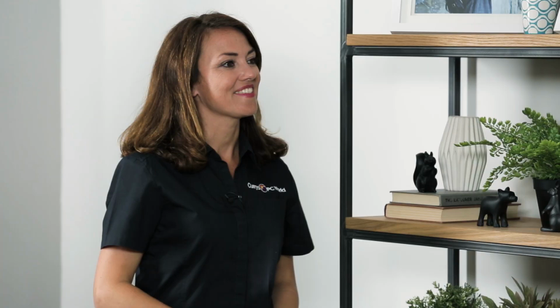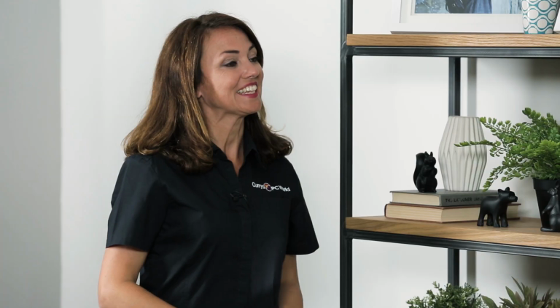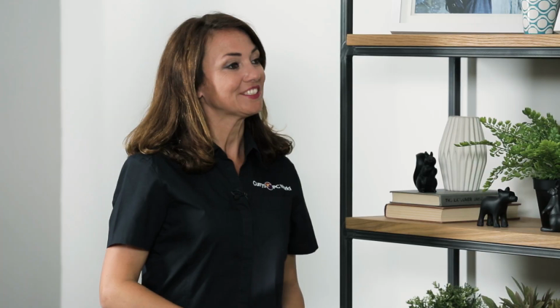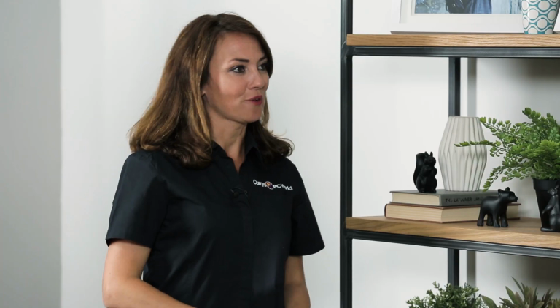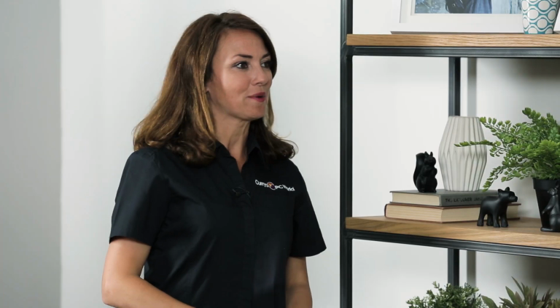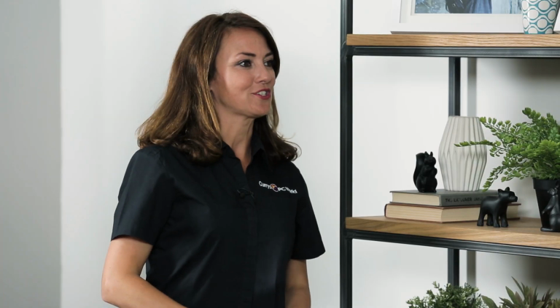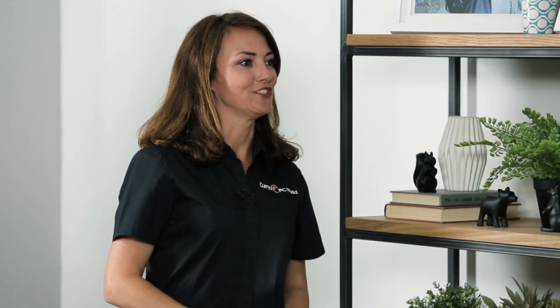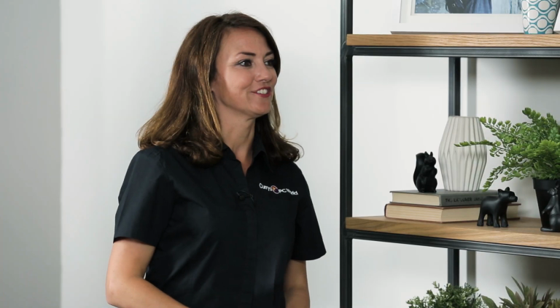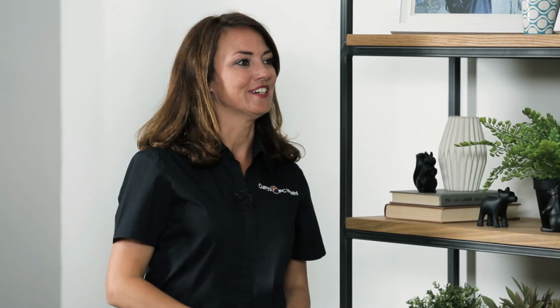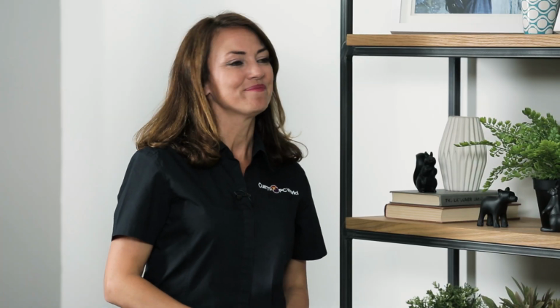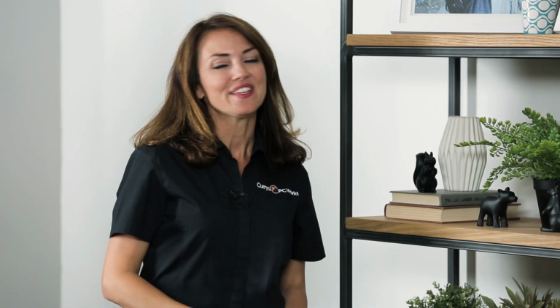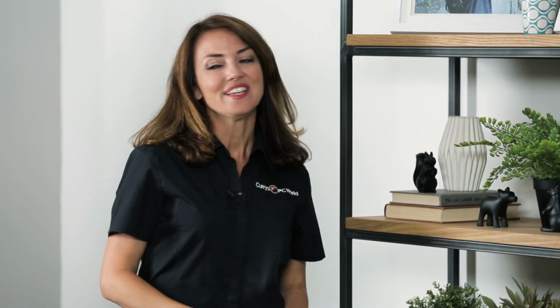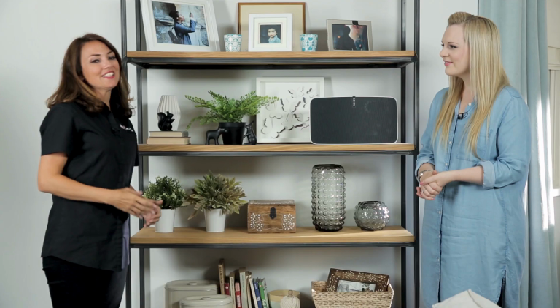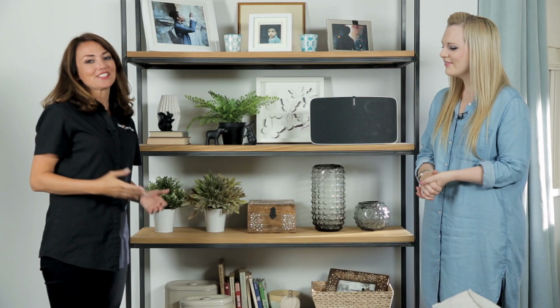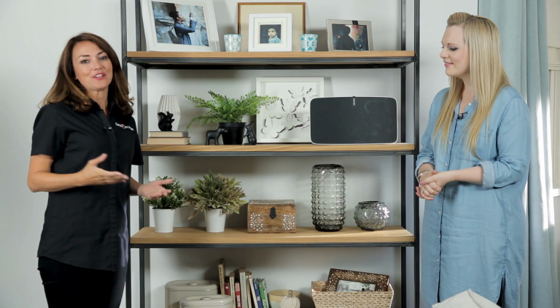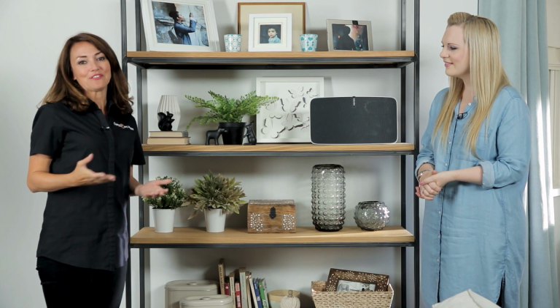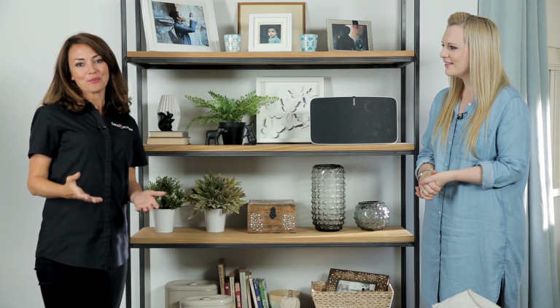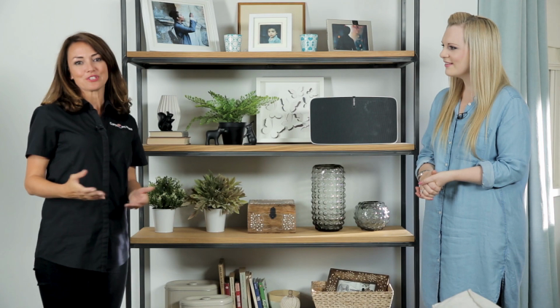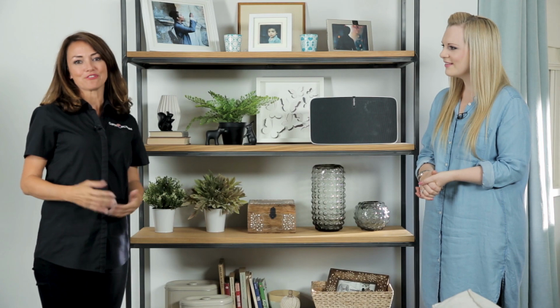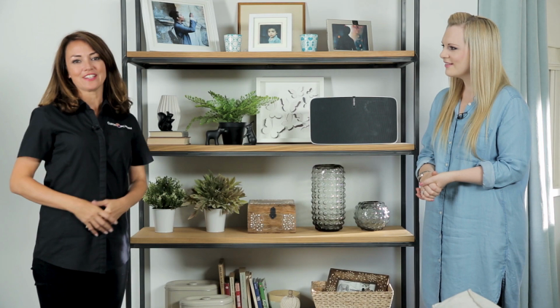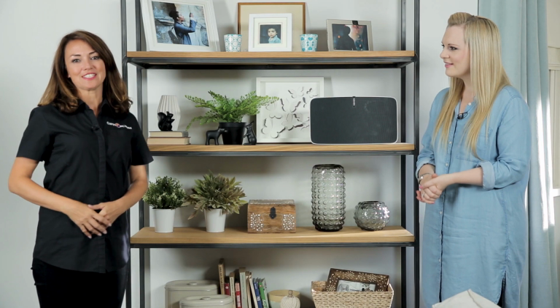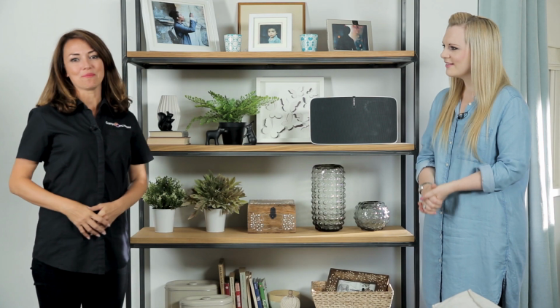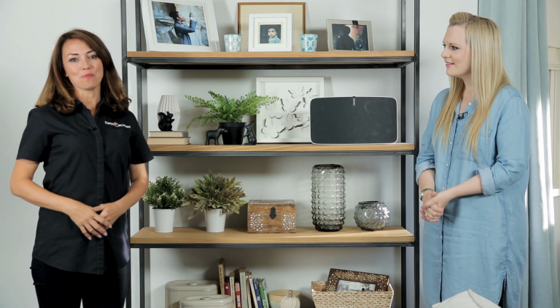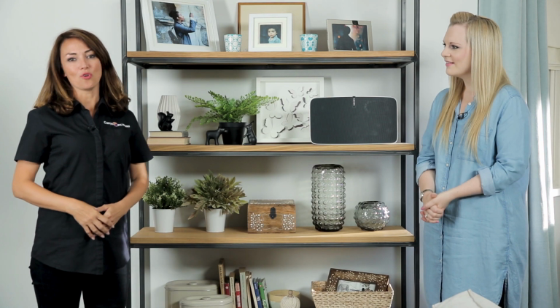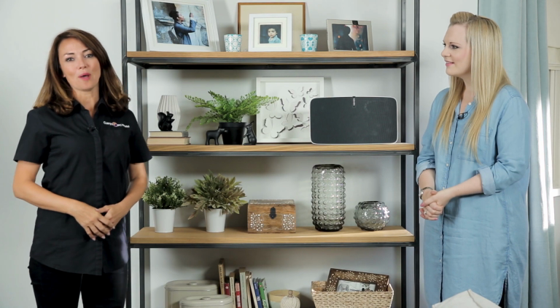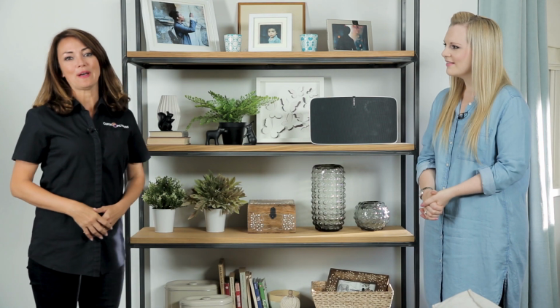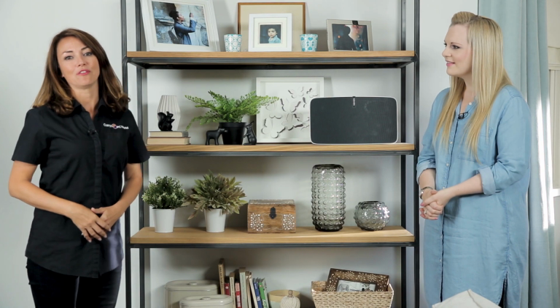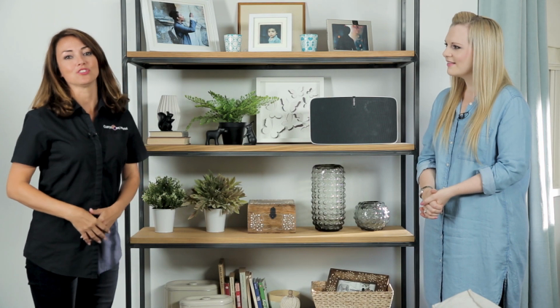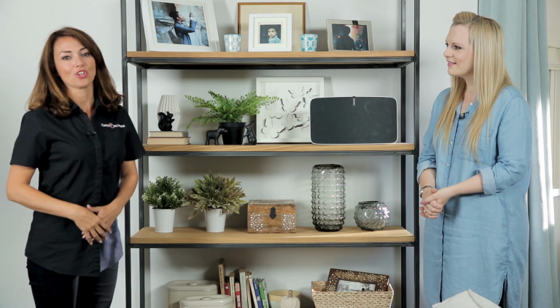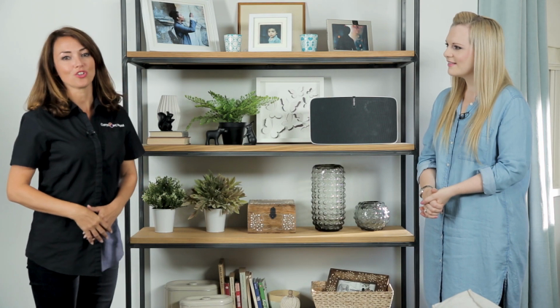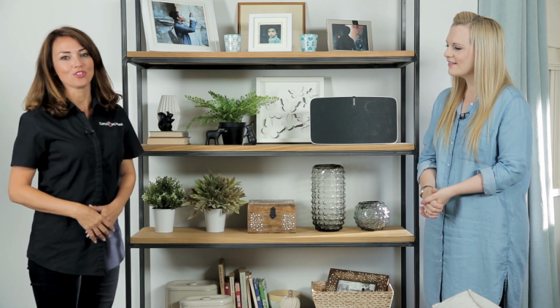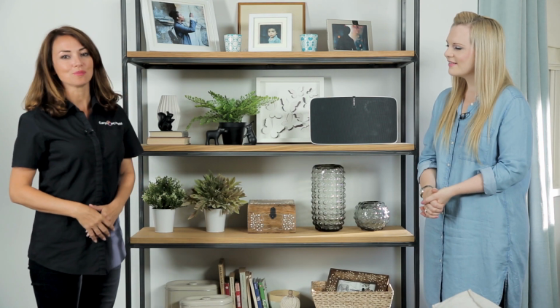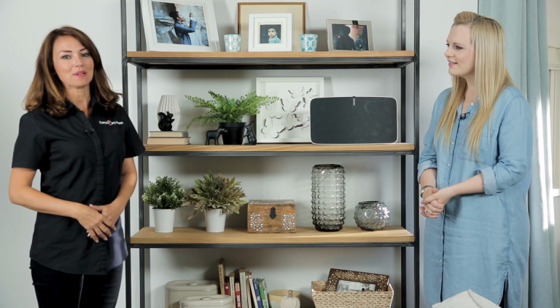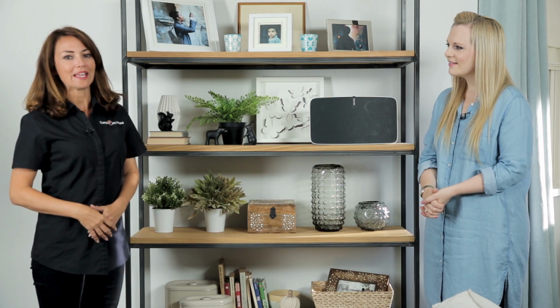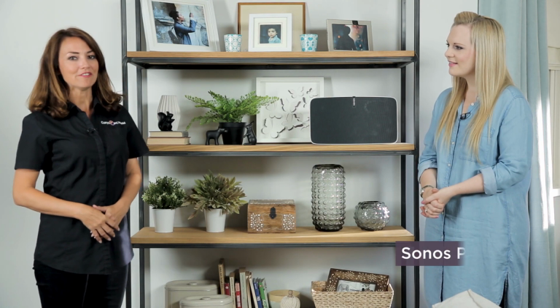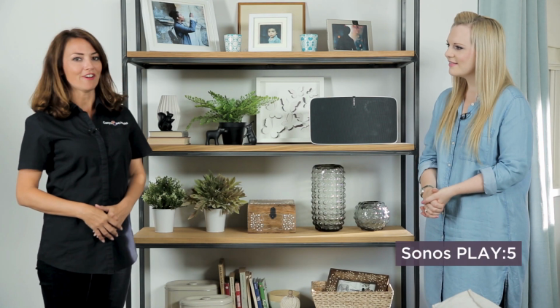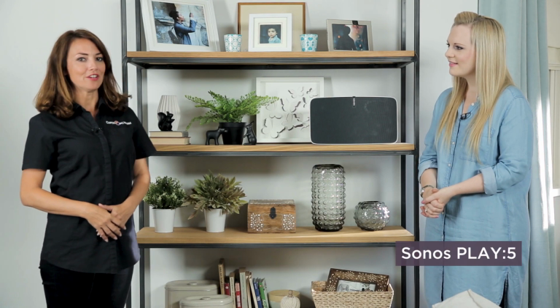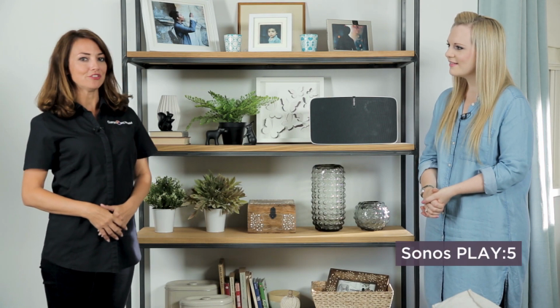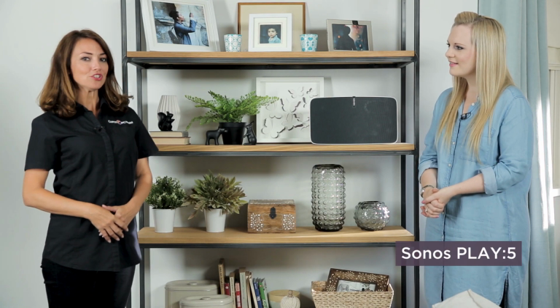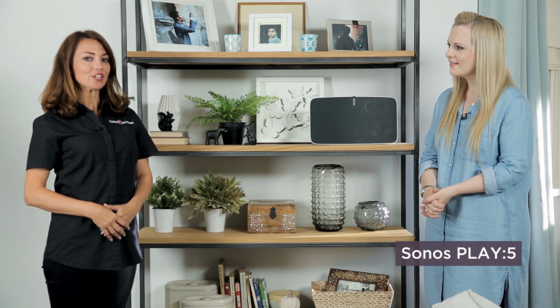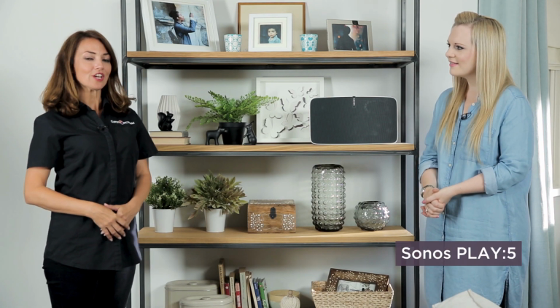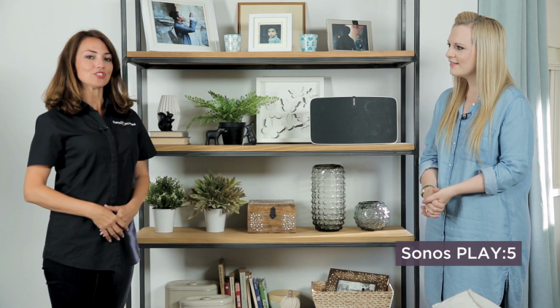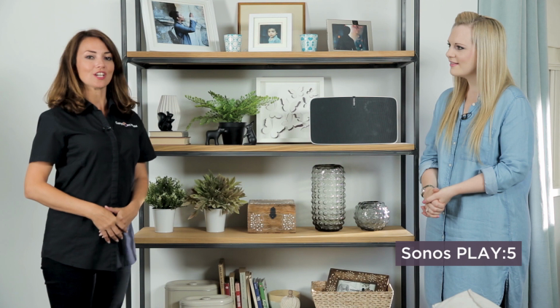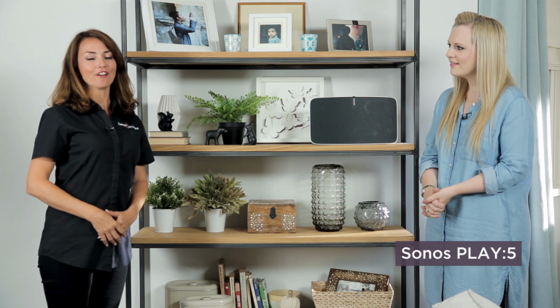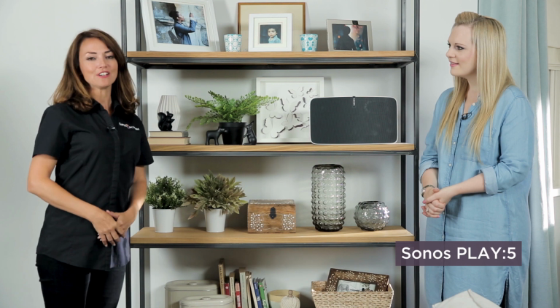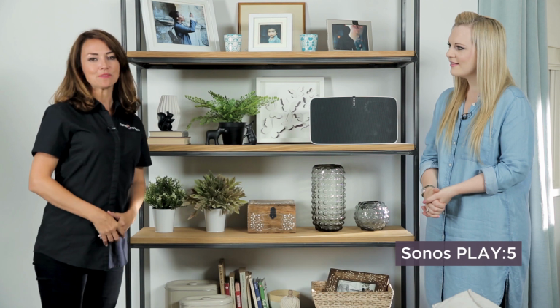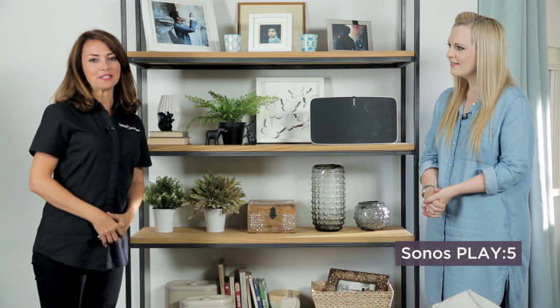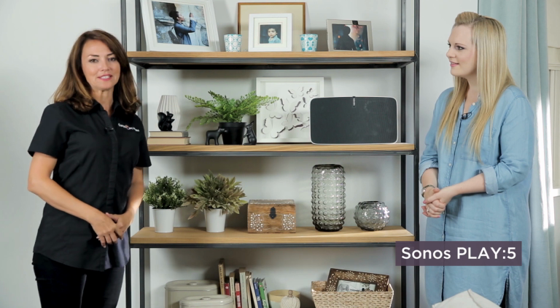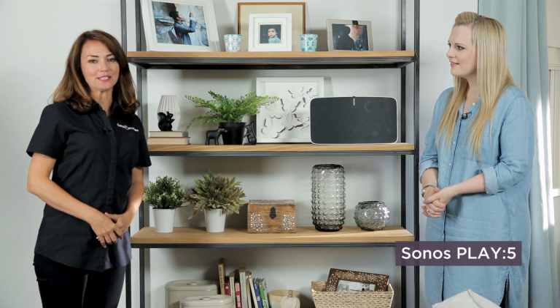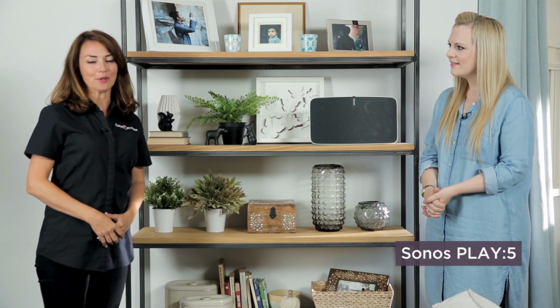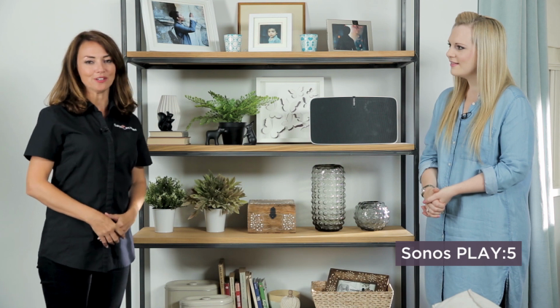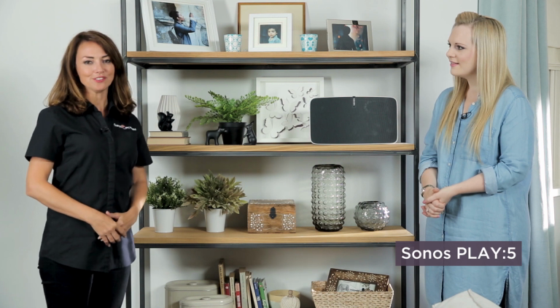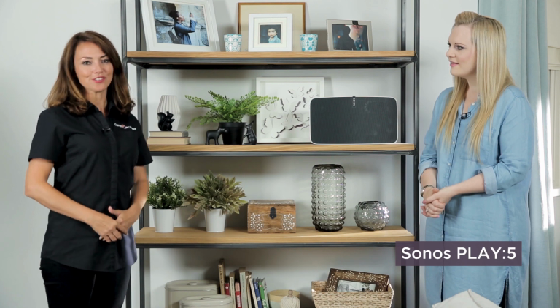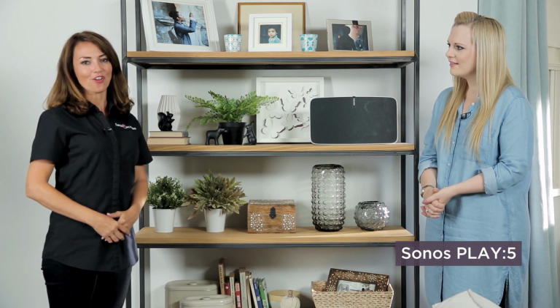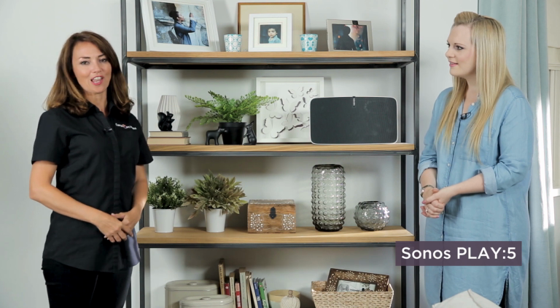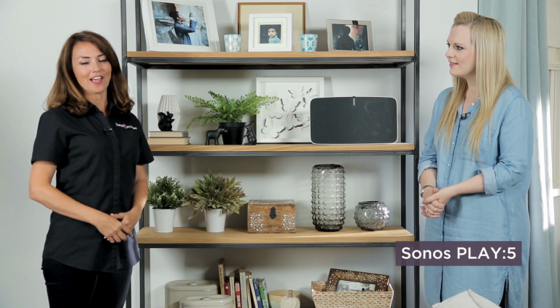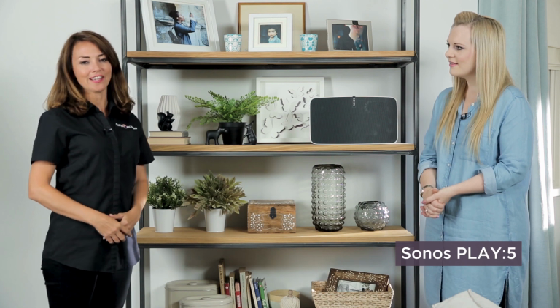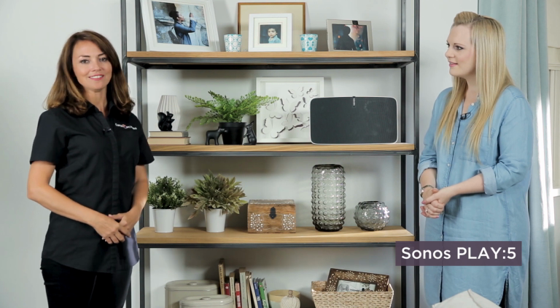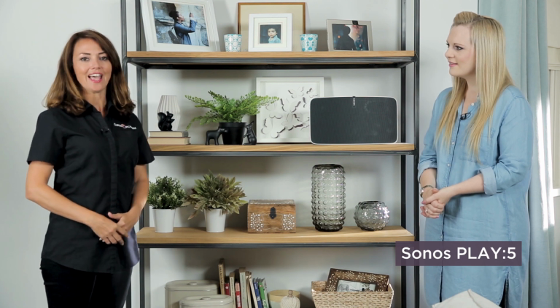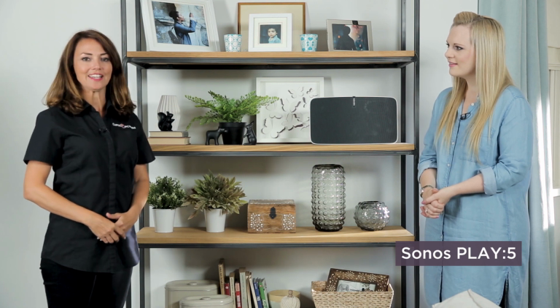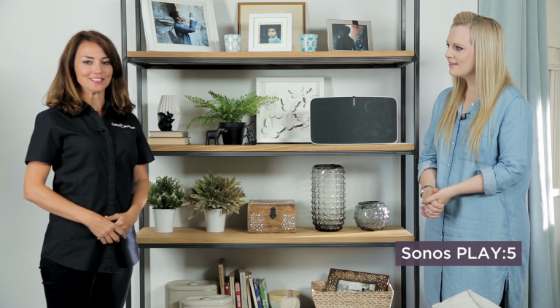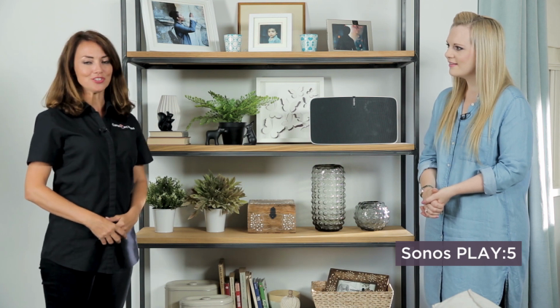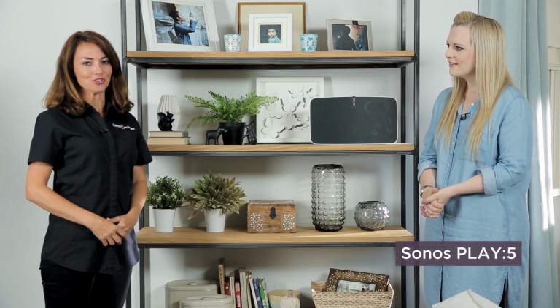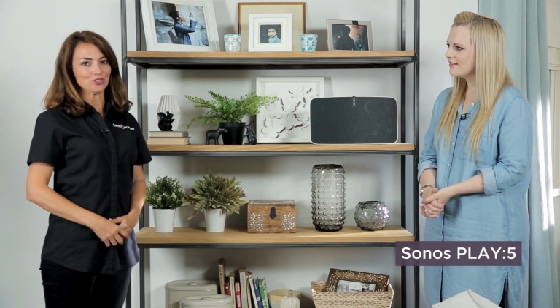Thanks very much Laura. If you want to find out more about the Sonos Play 5, you can go to Curry's PC World online and in store.